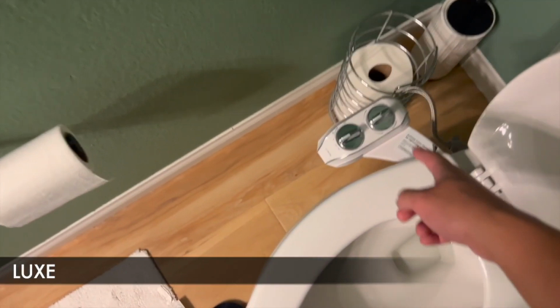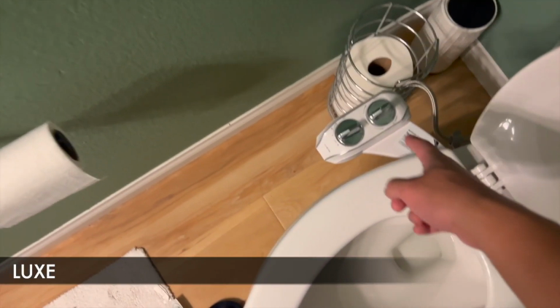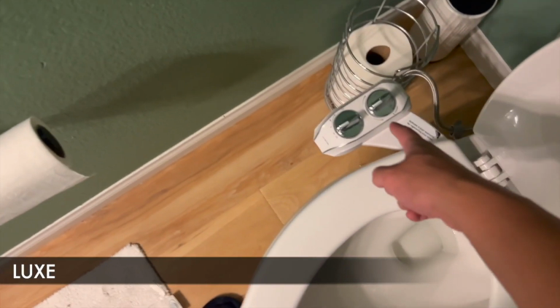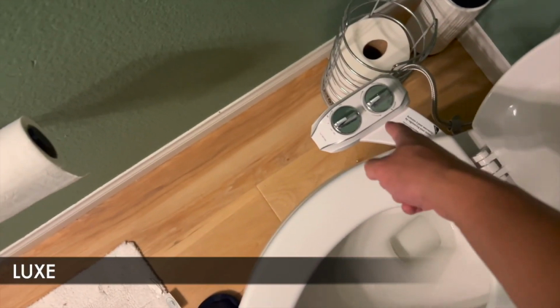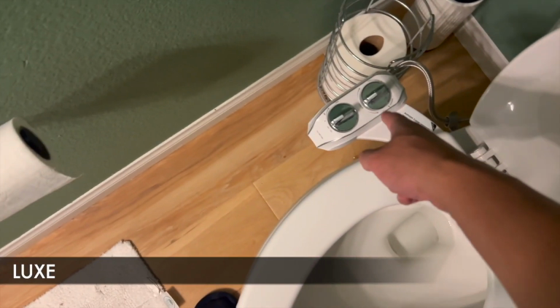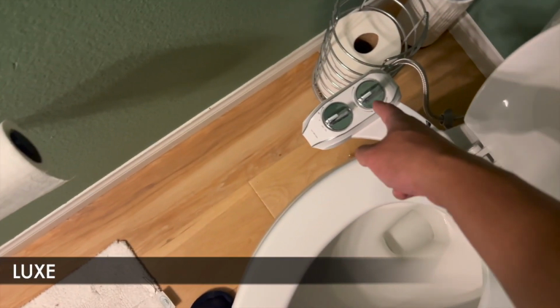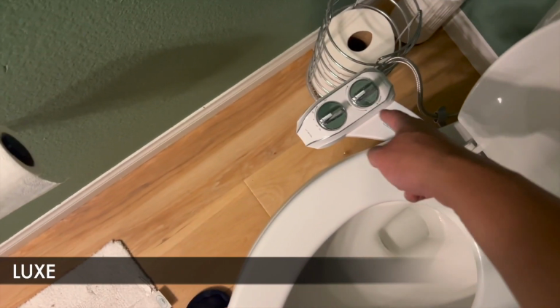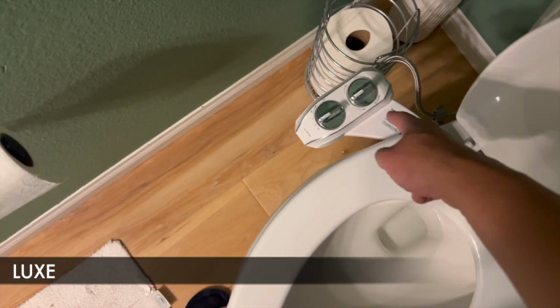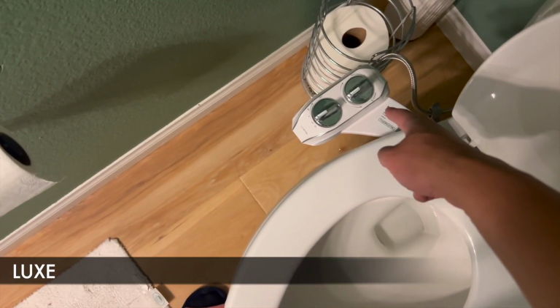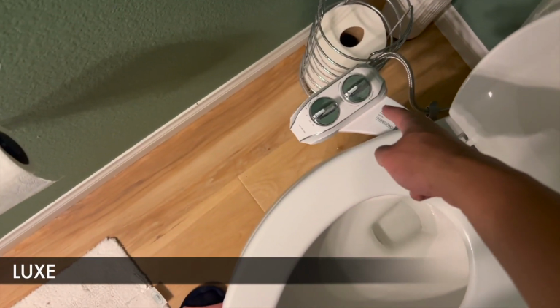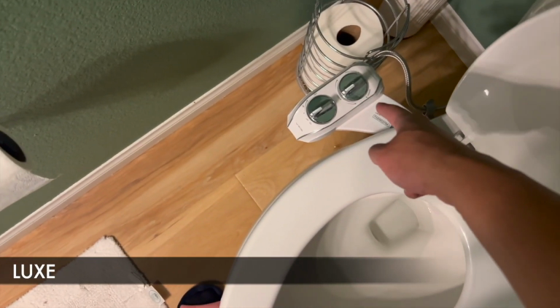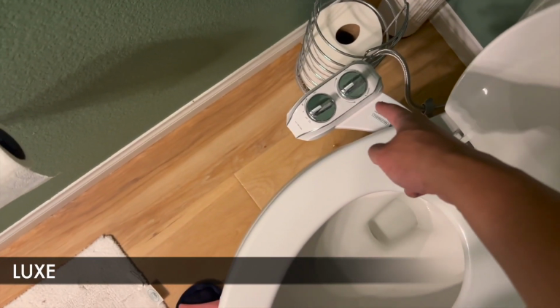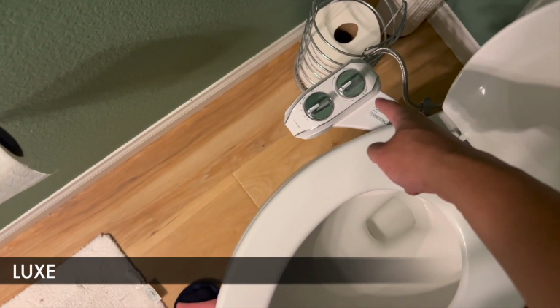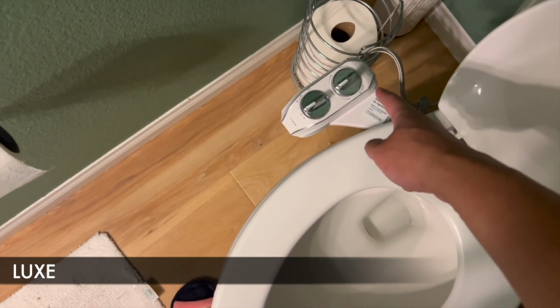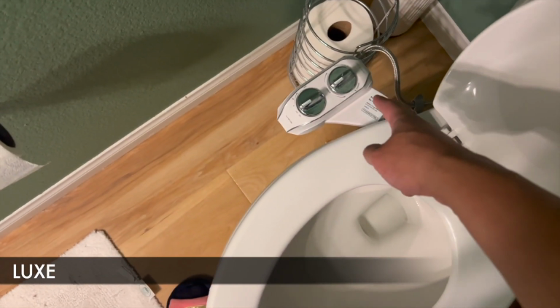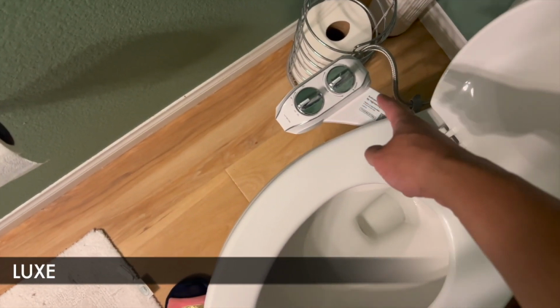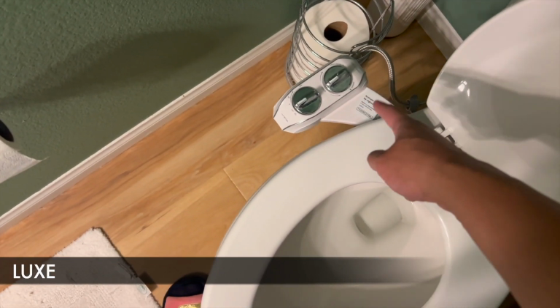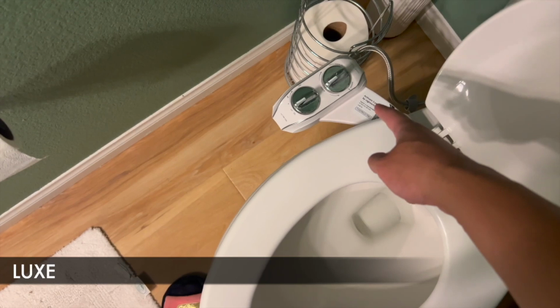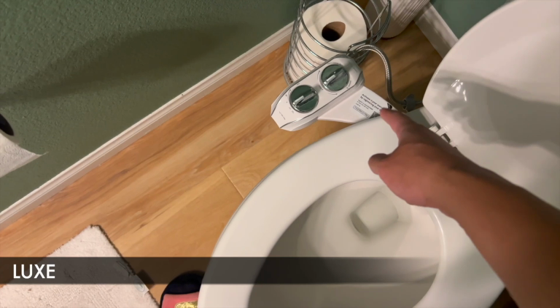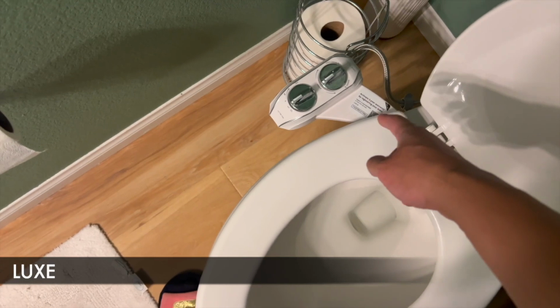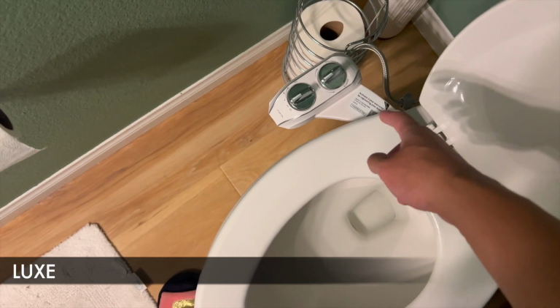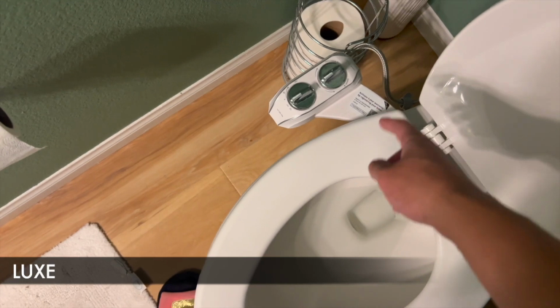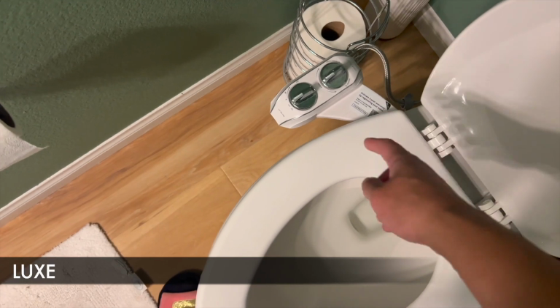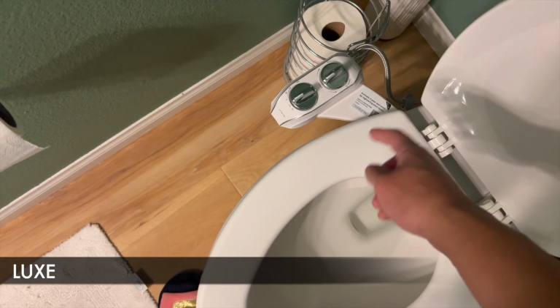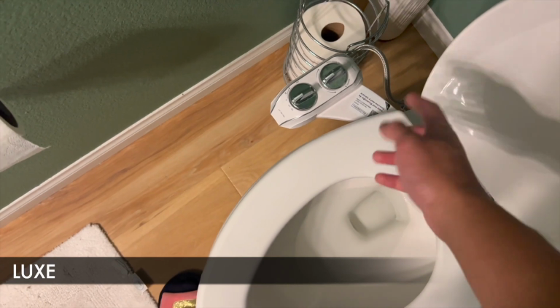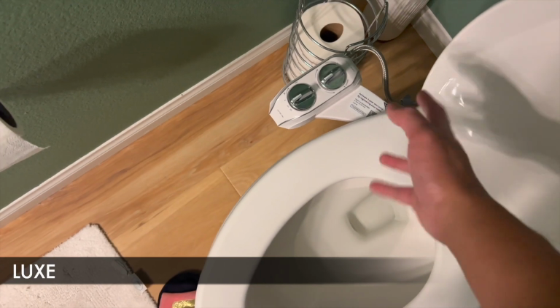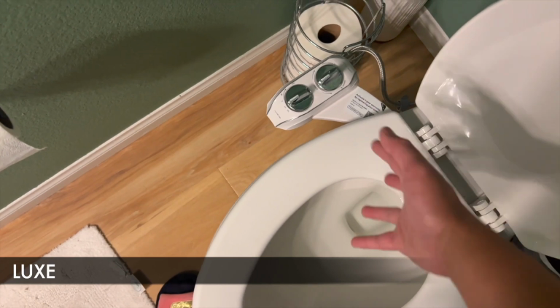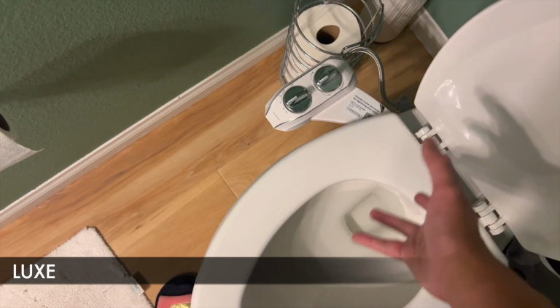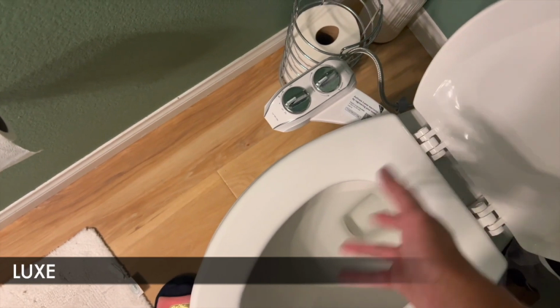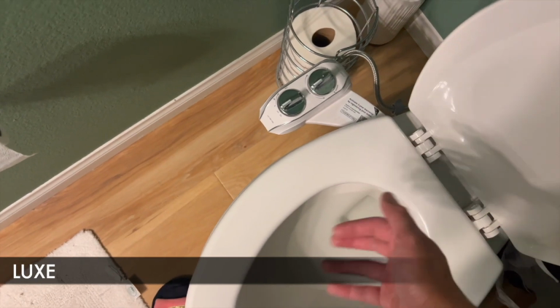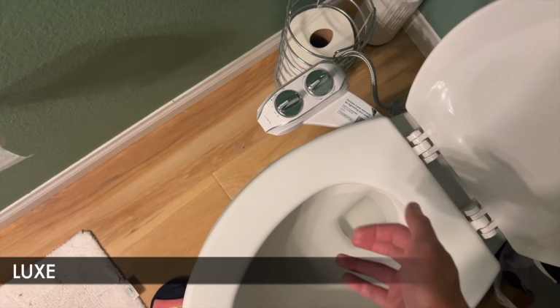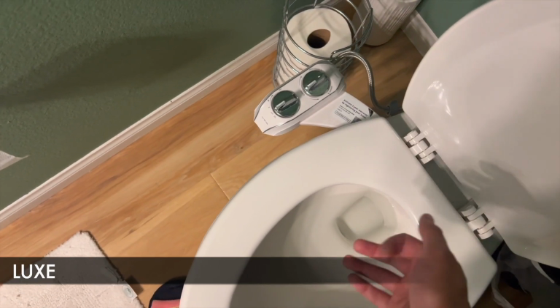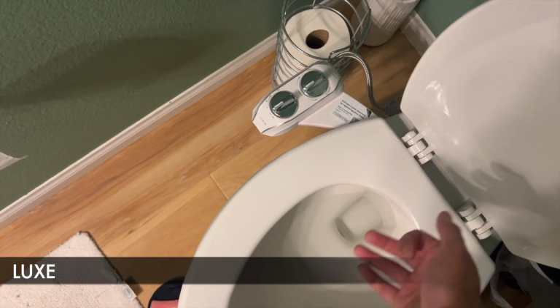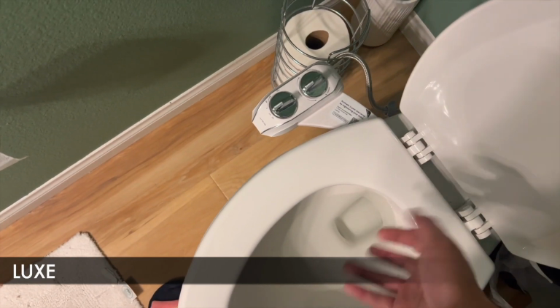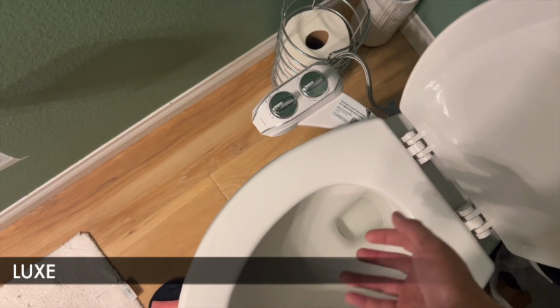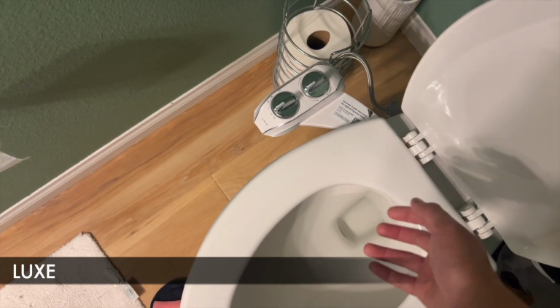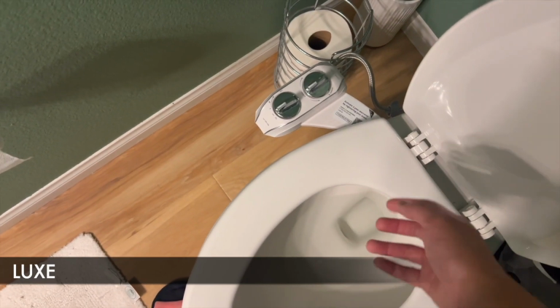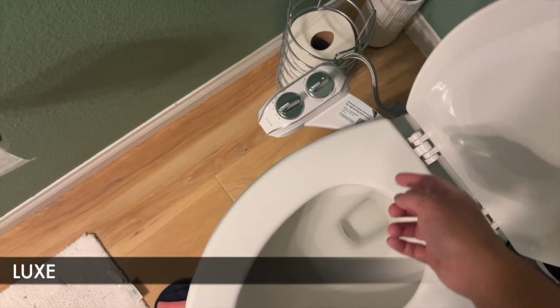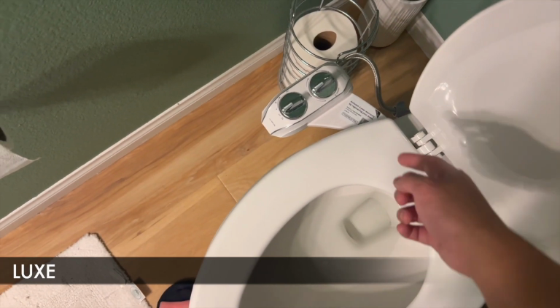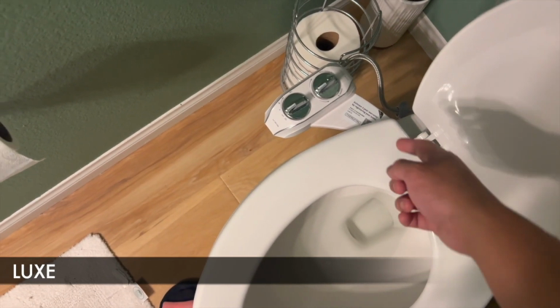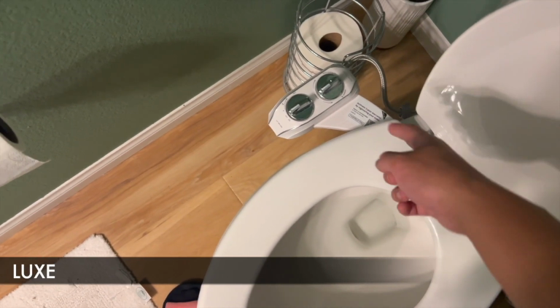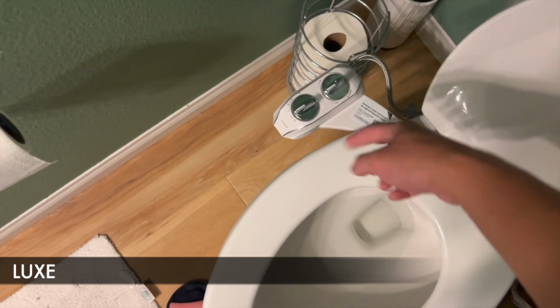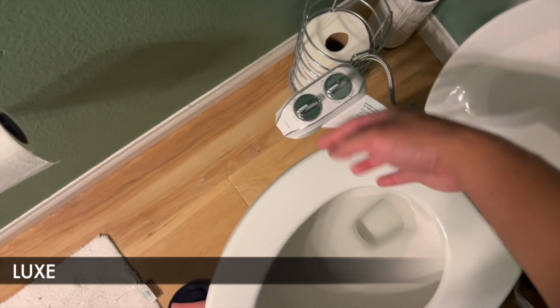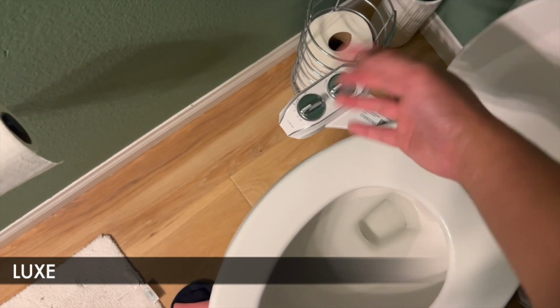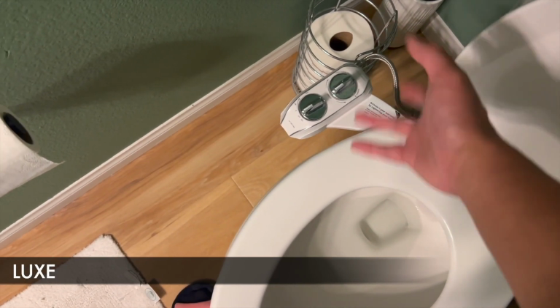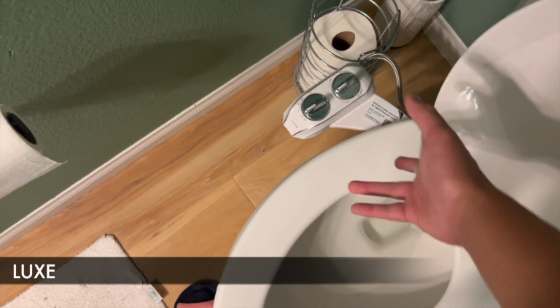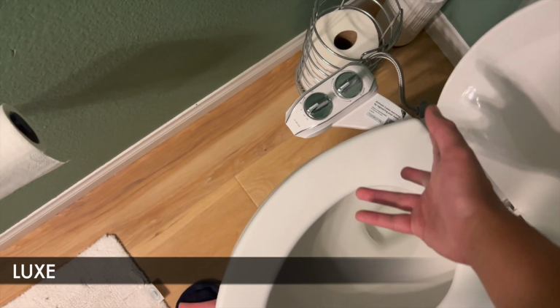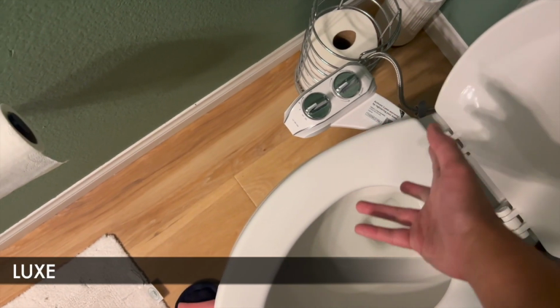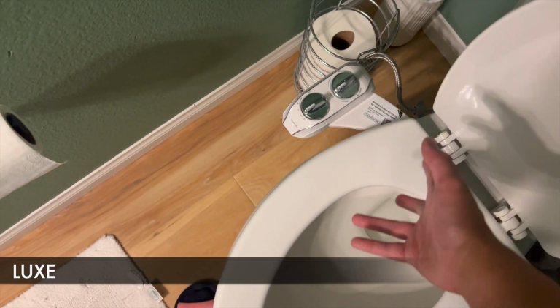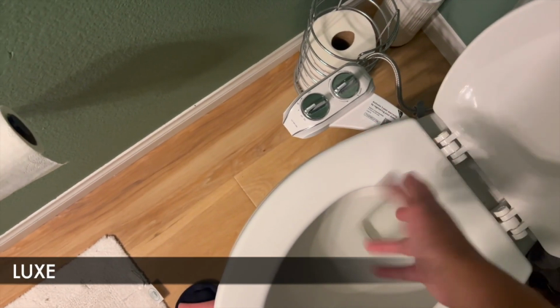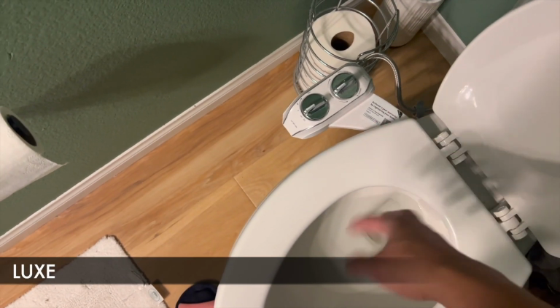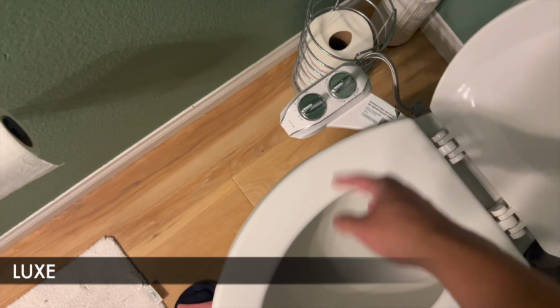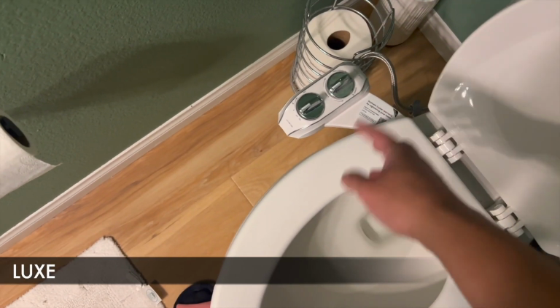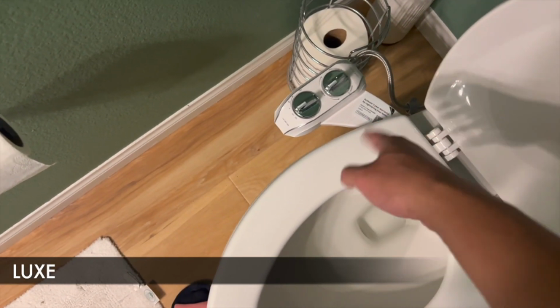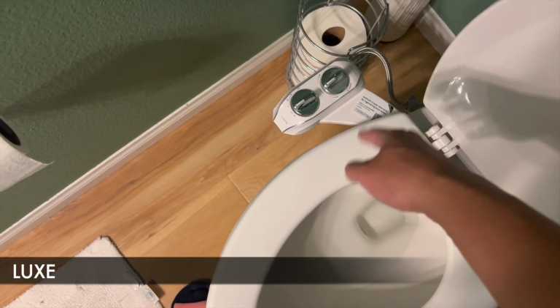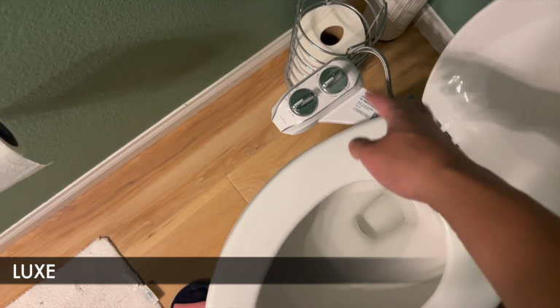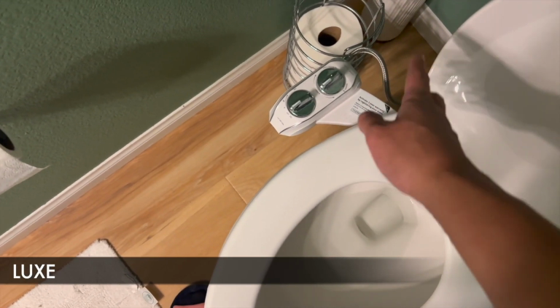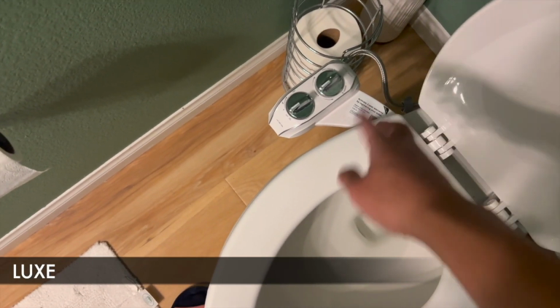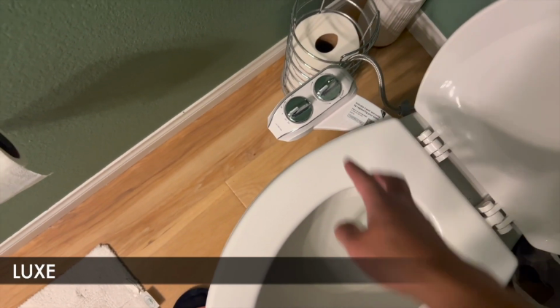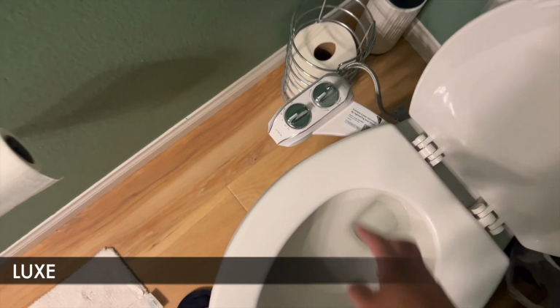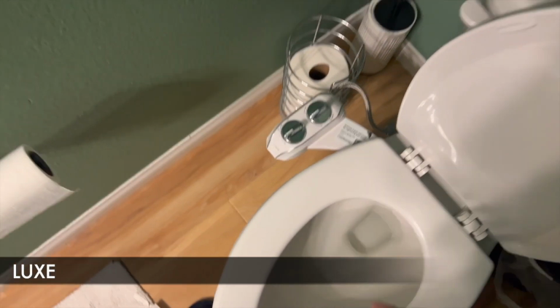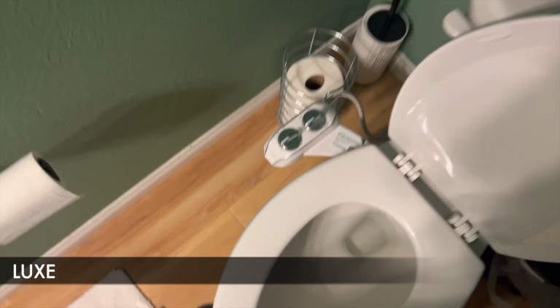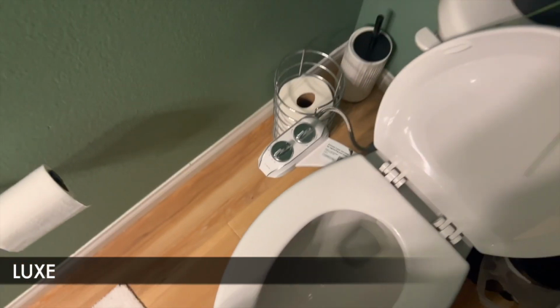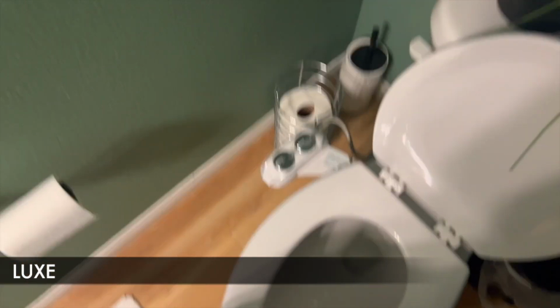As far as the different modes go, it has one for a full wash from your bottom, a feminine mode, and then it has a self-cleaning mode.